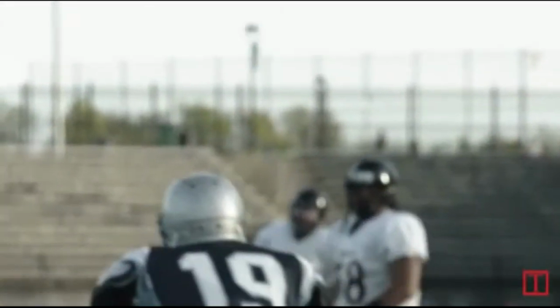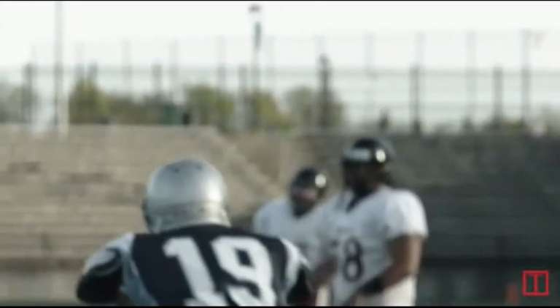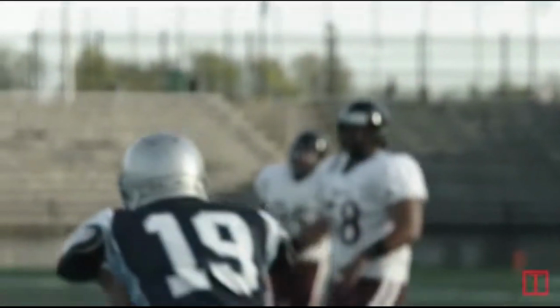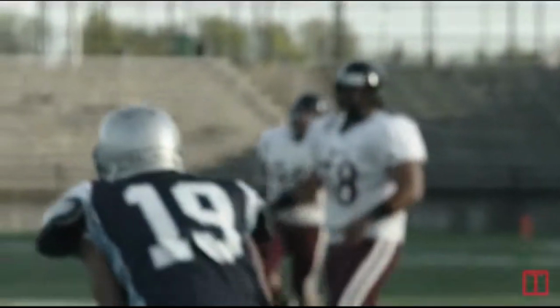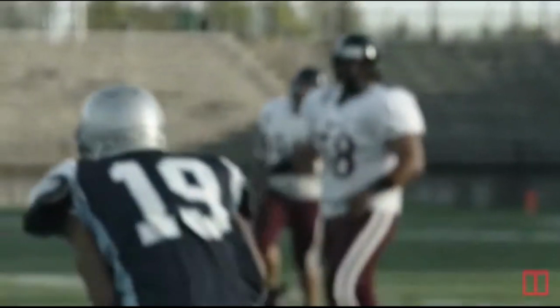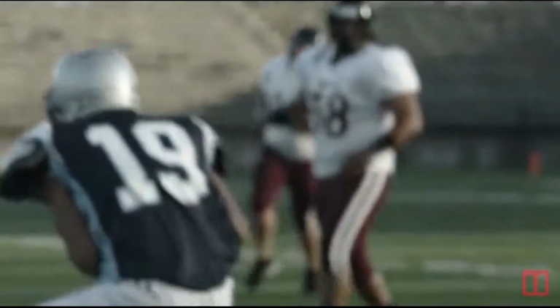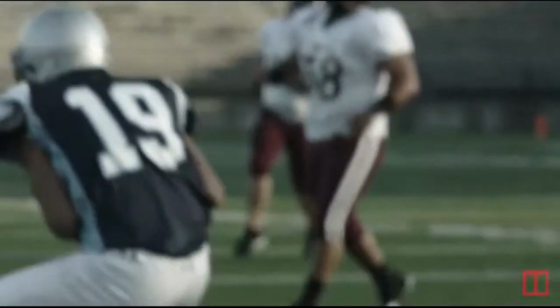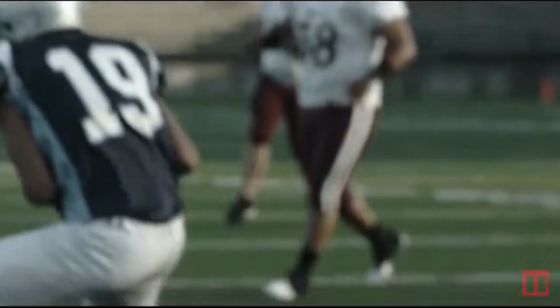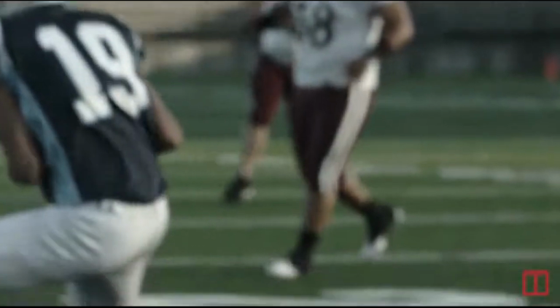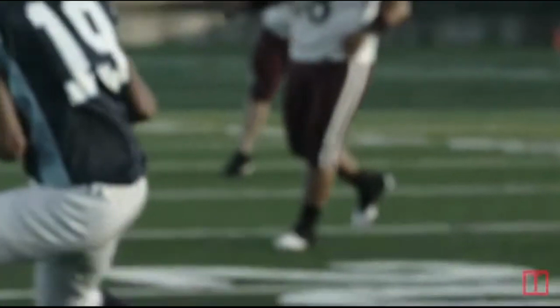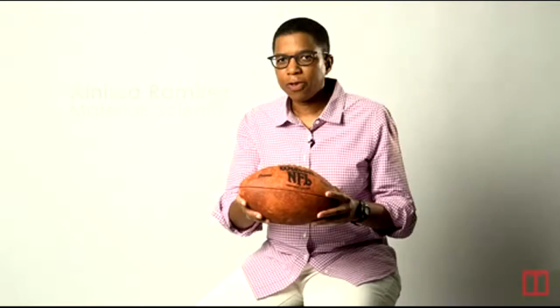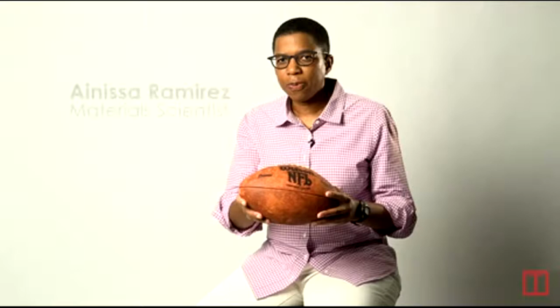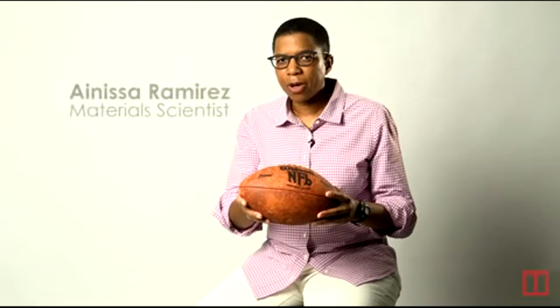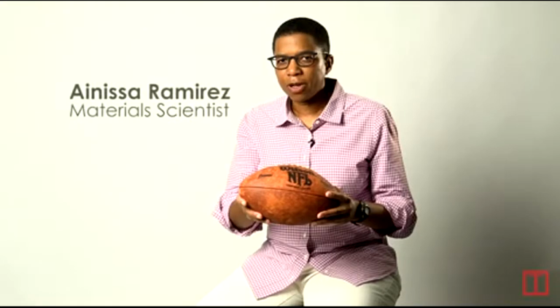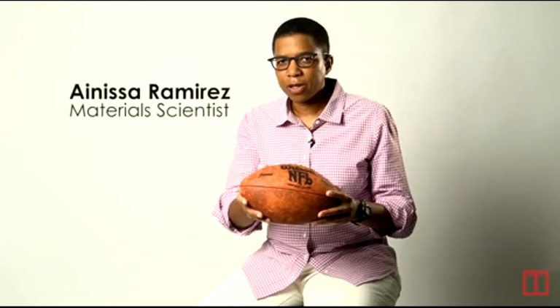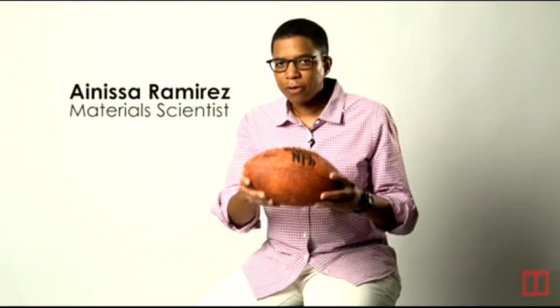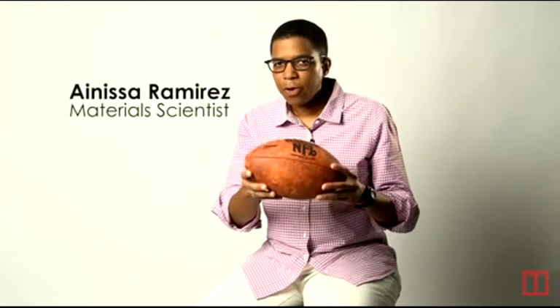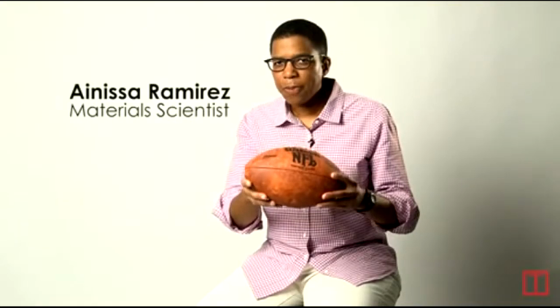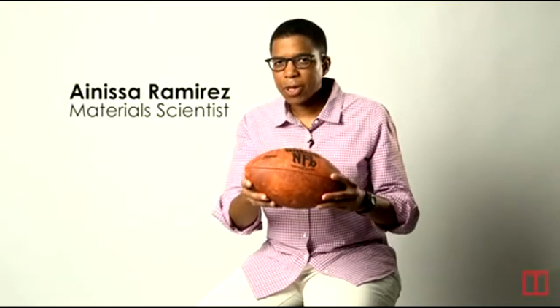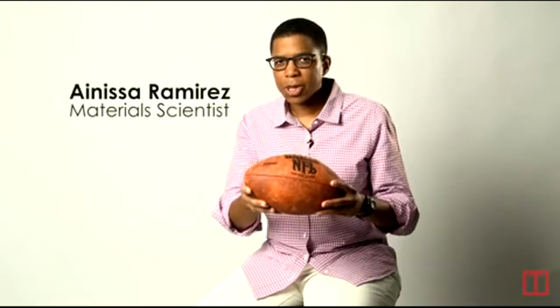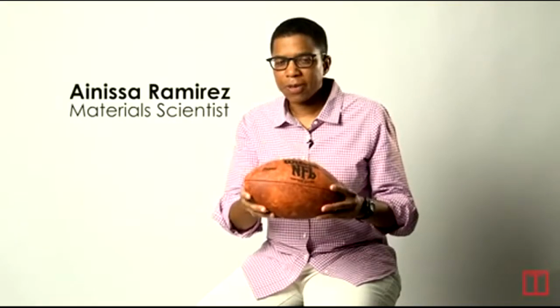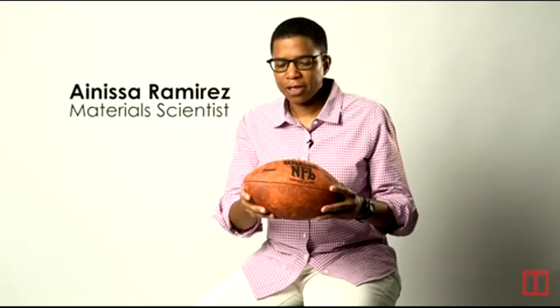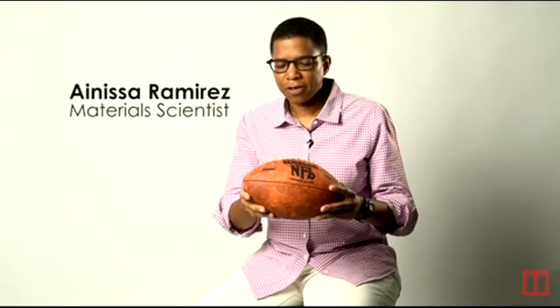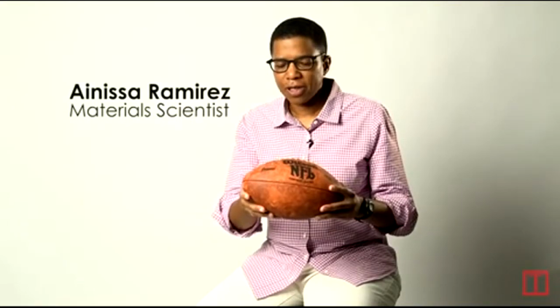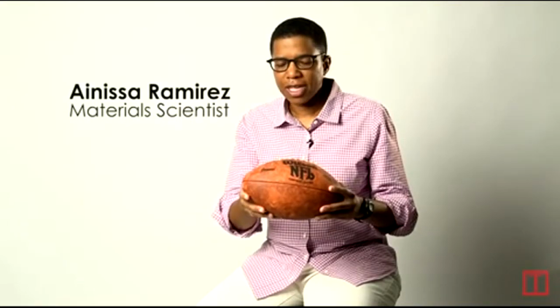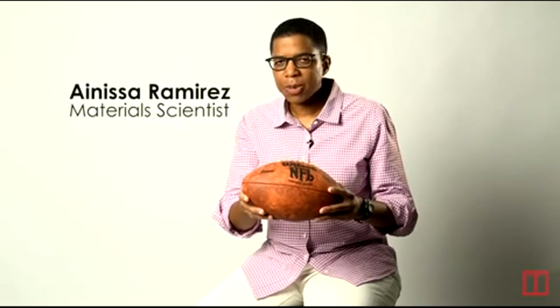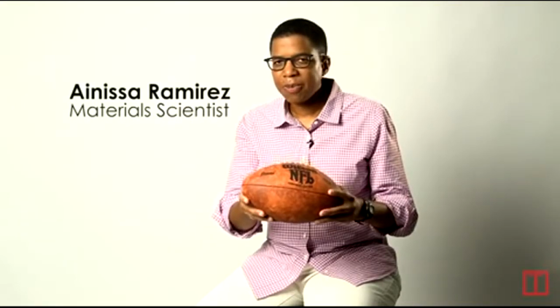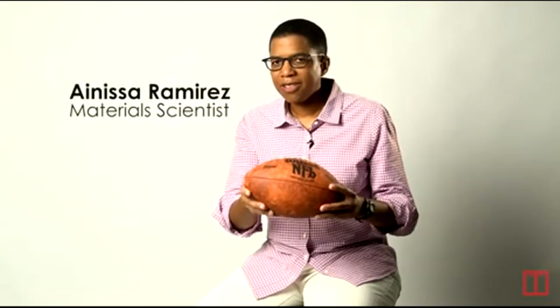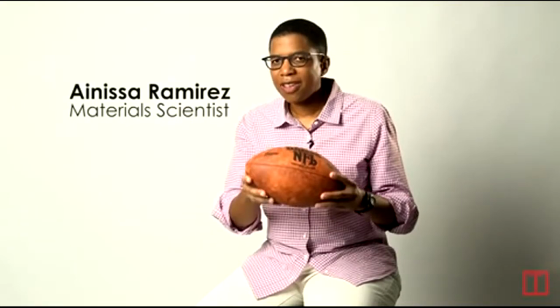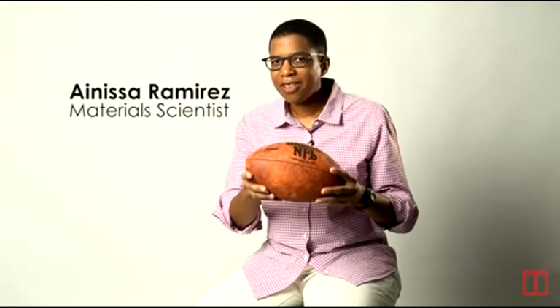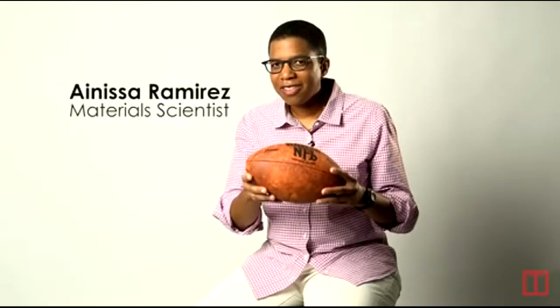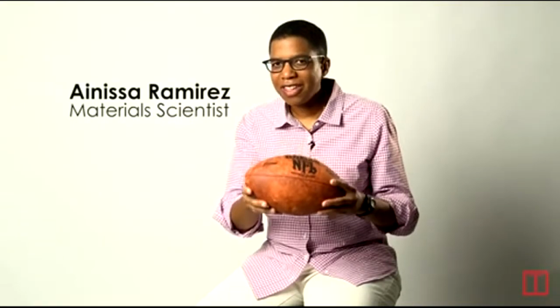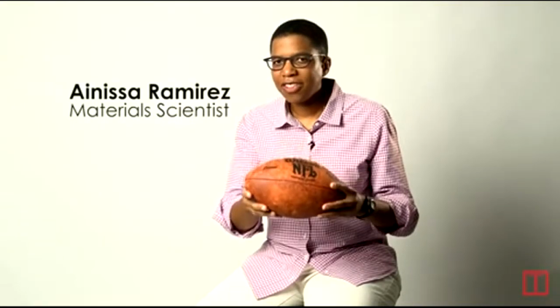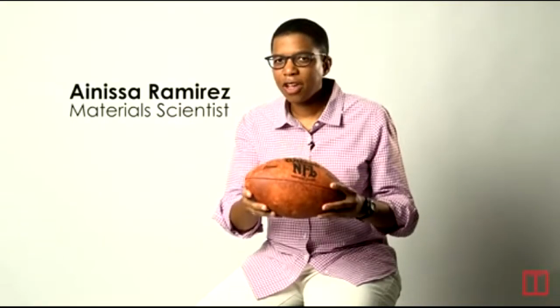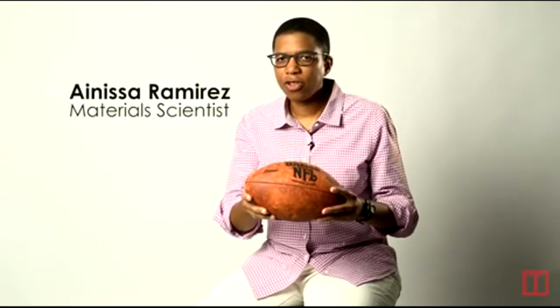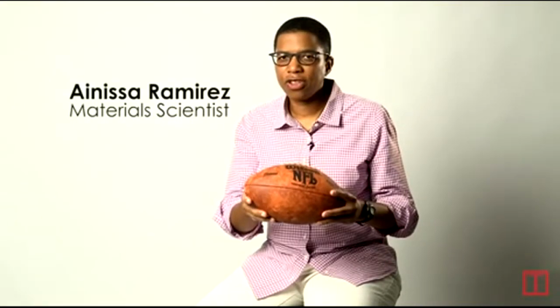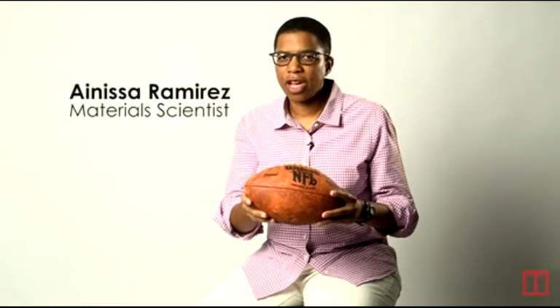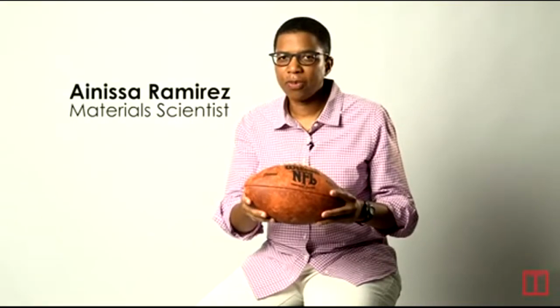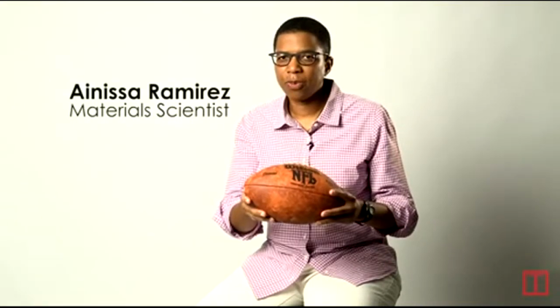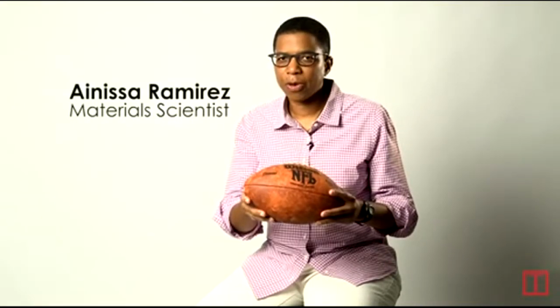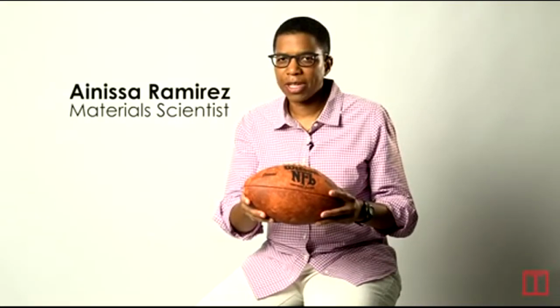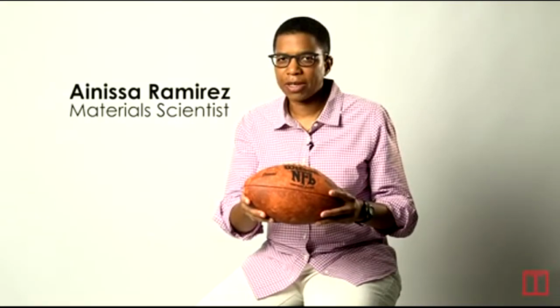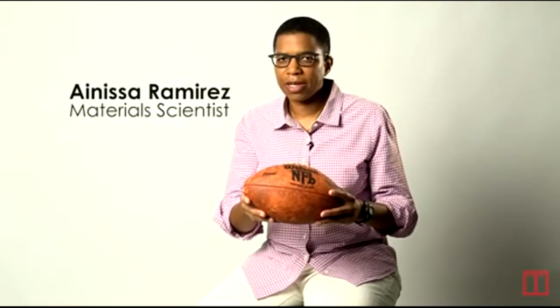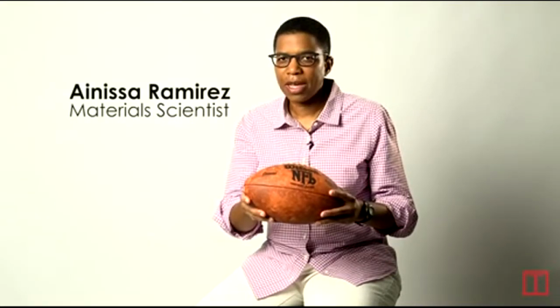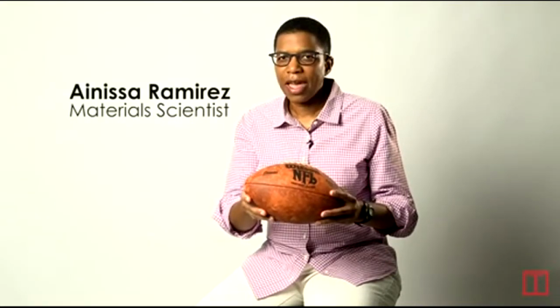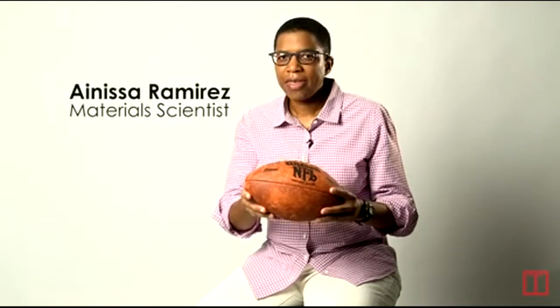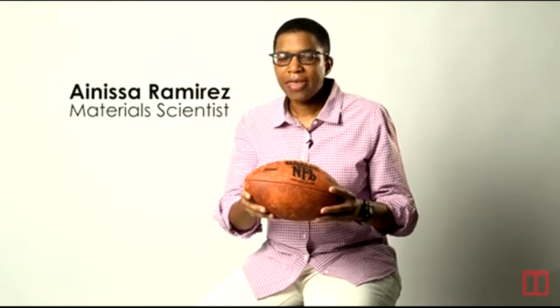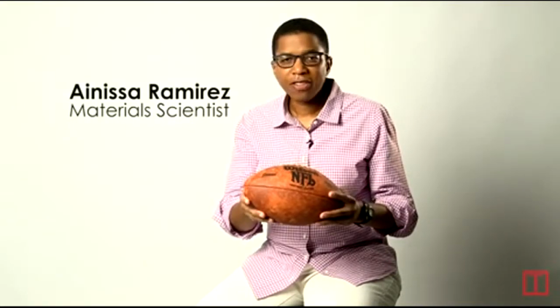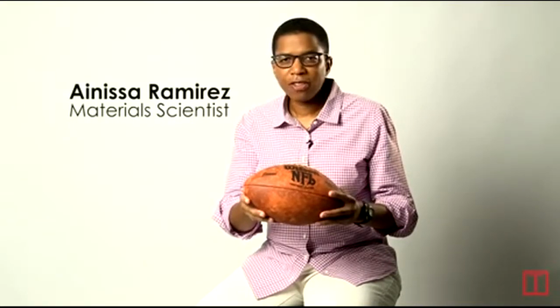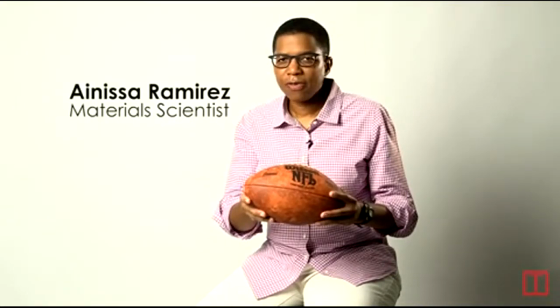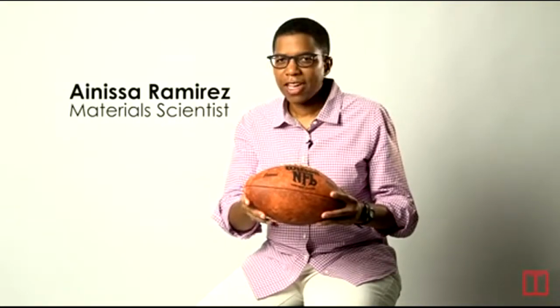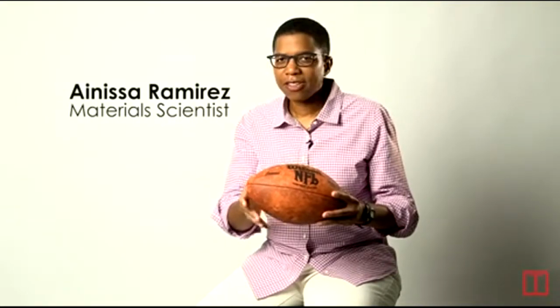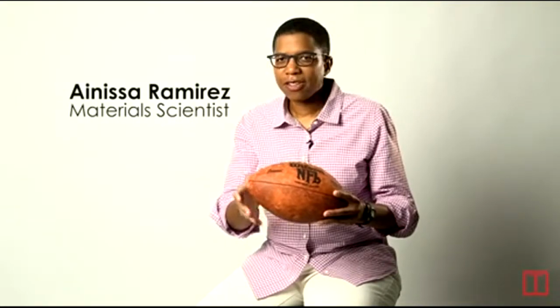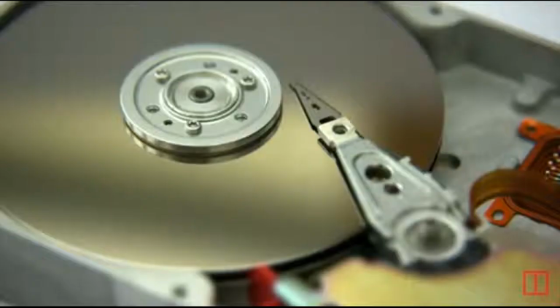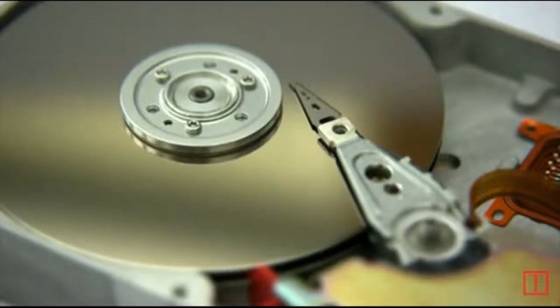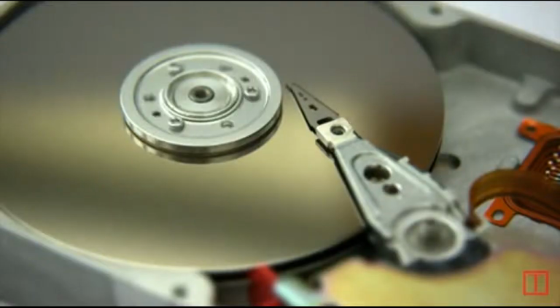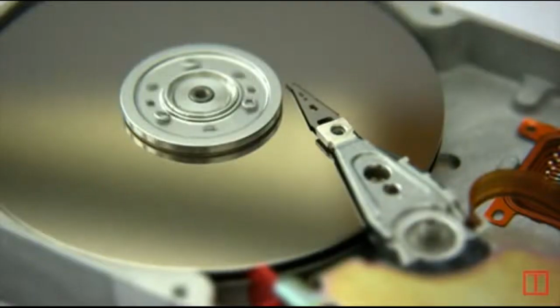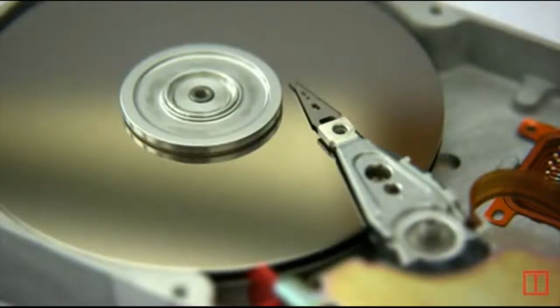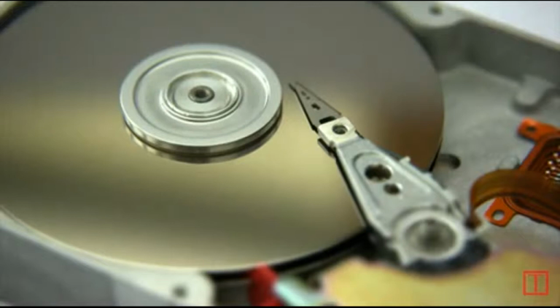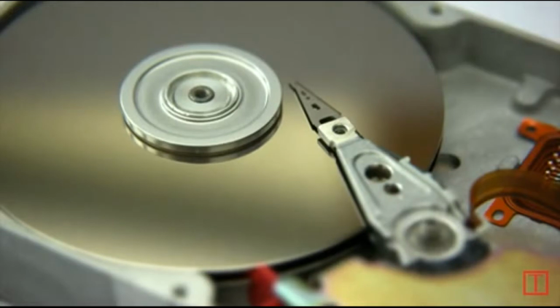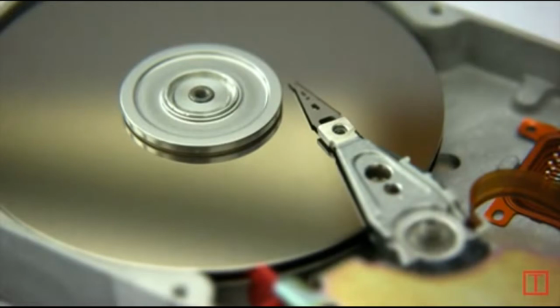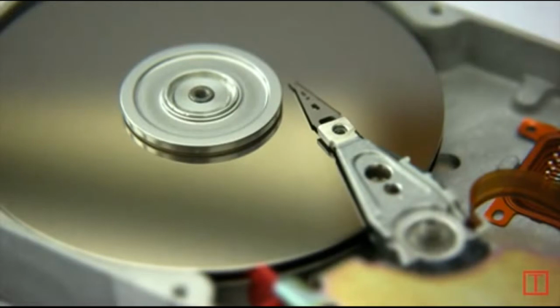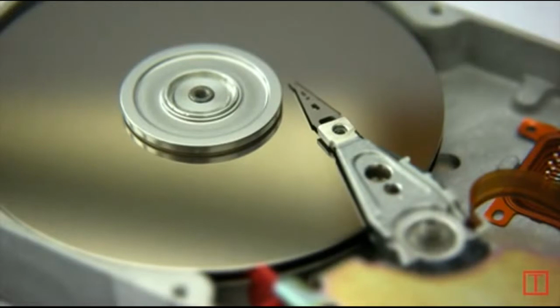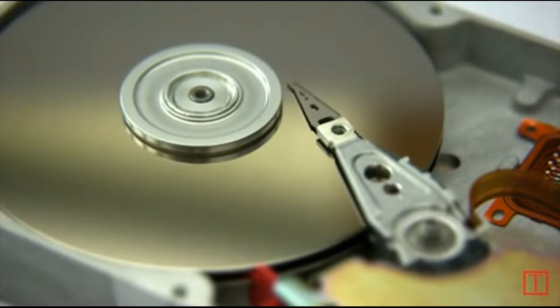When a quarterback throws a football, the football spins. It spins 600 times per minute — that's as fast as a CD in a CD player.